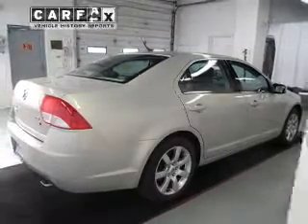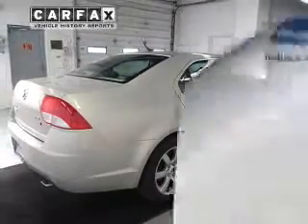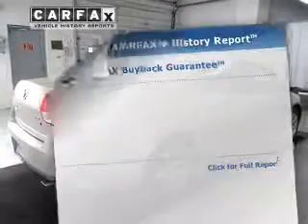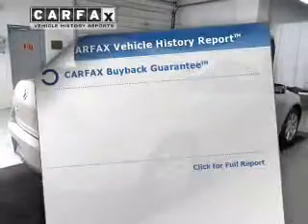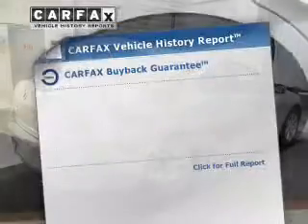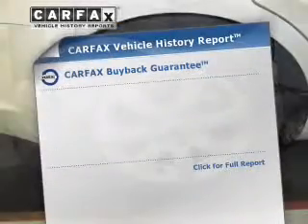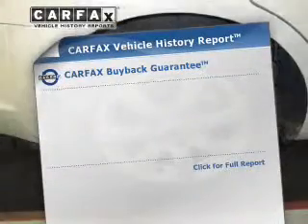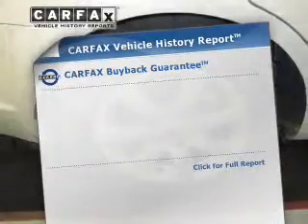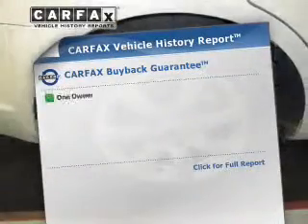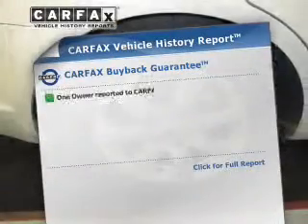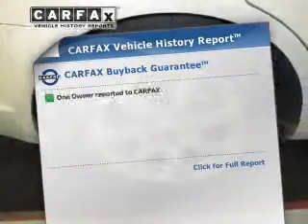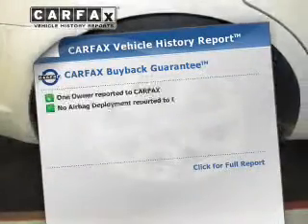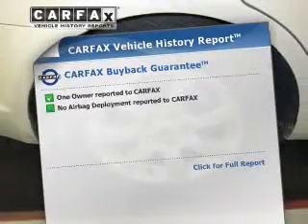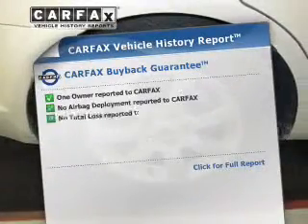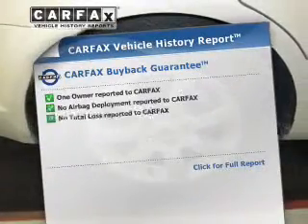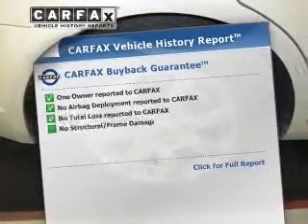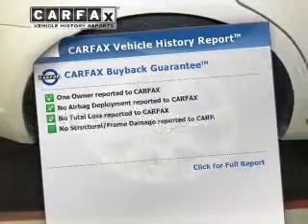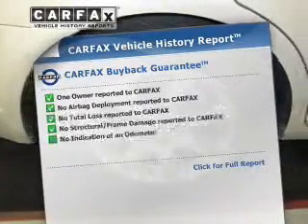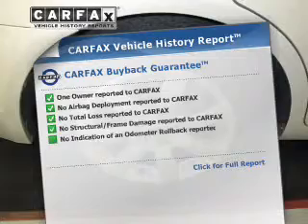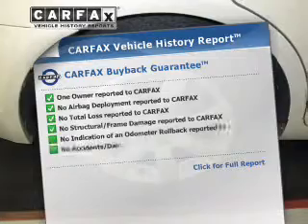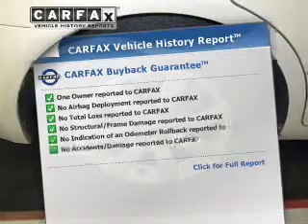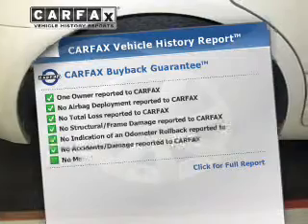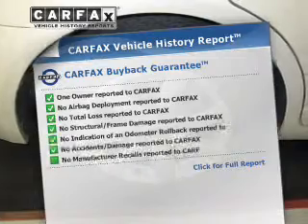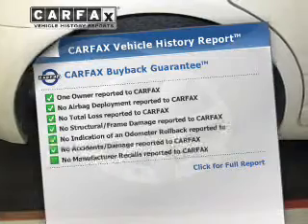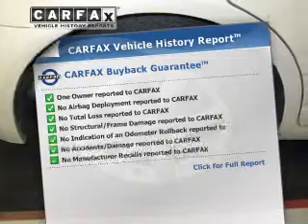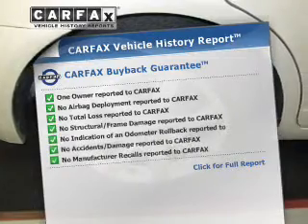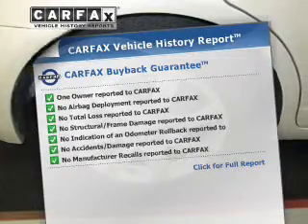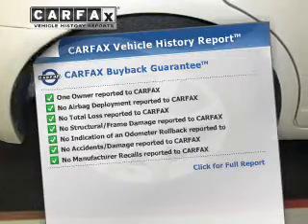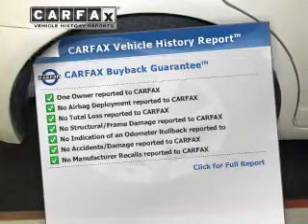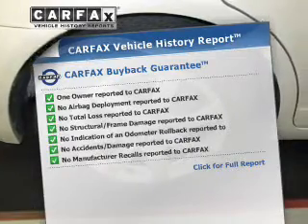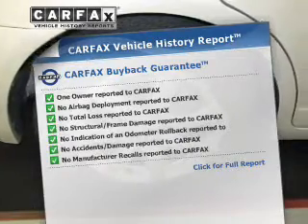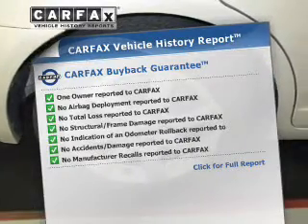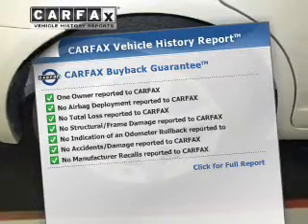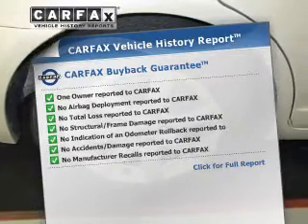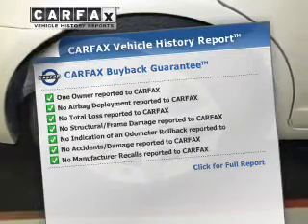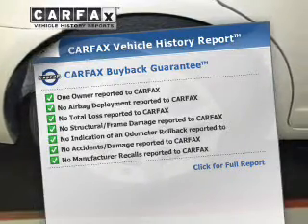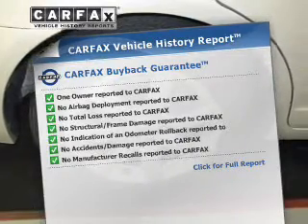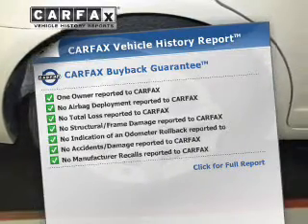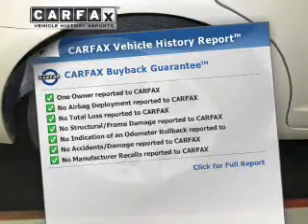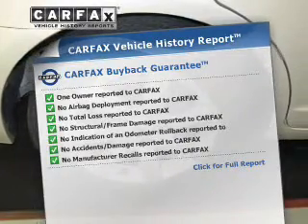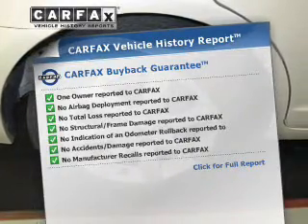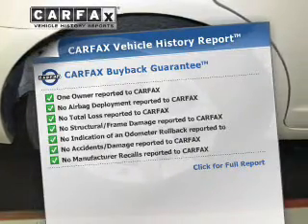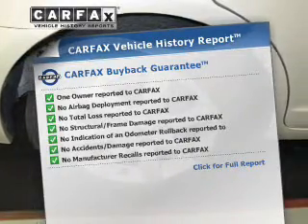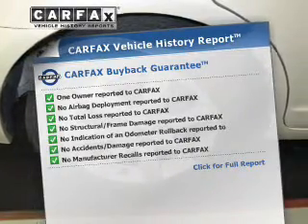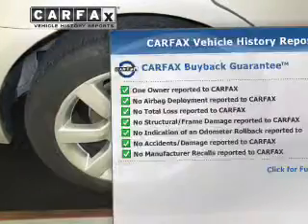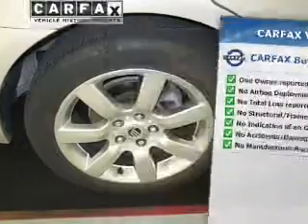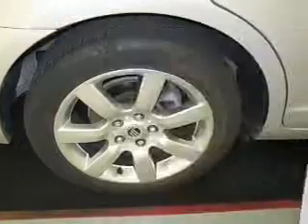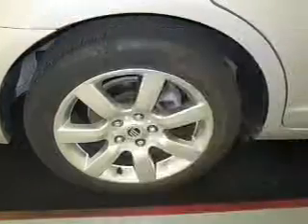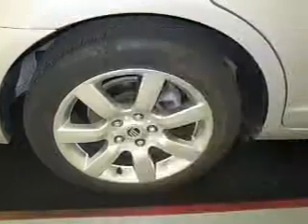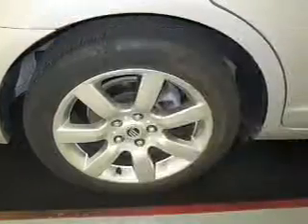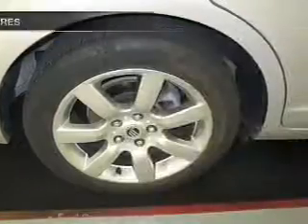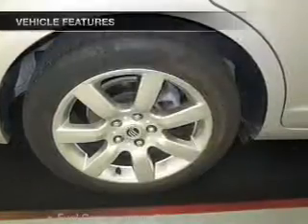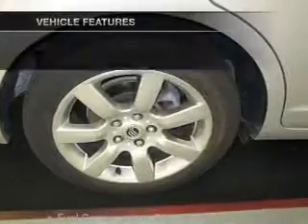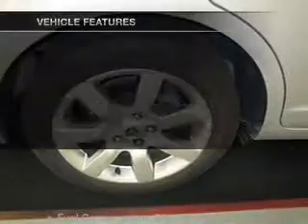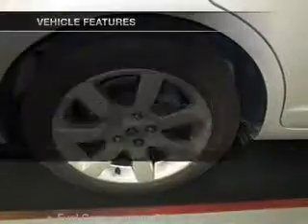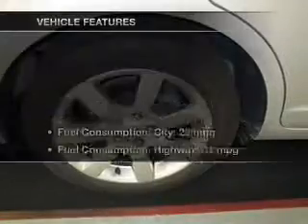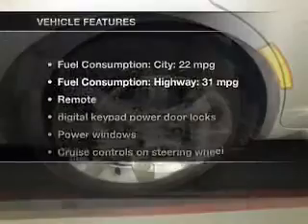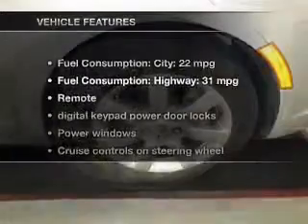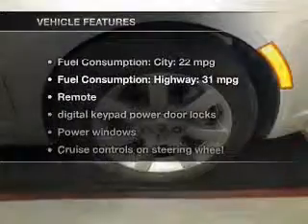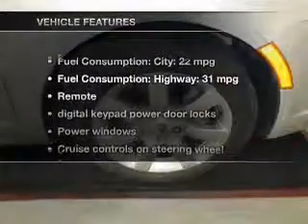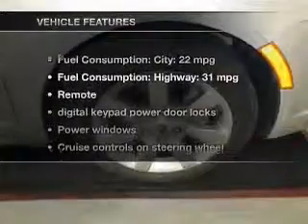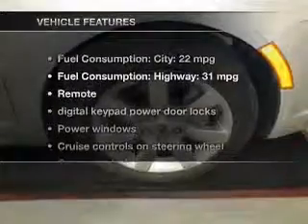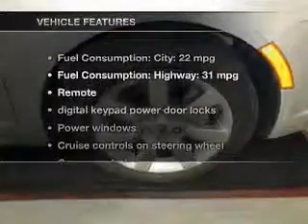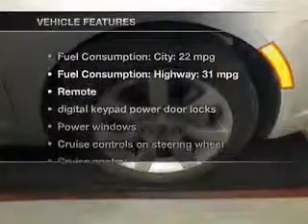An included Carfax vehicle history report allows you to purchase with confidence and the knowledge that you're buying was a smart choice. And with these notable features,